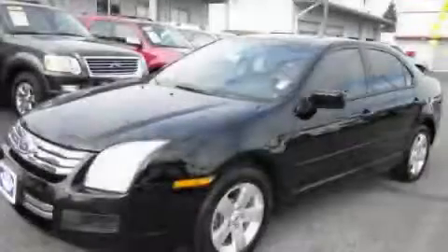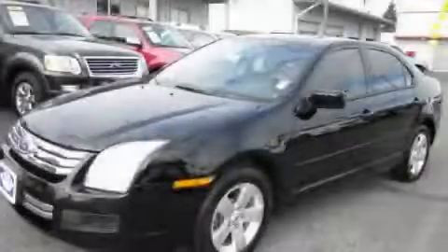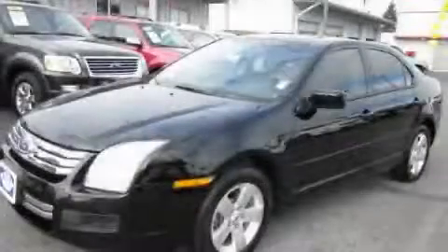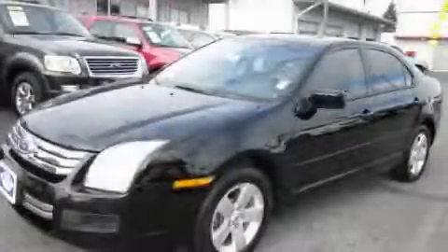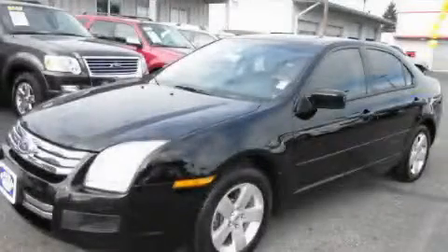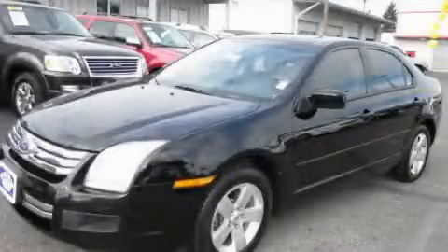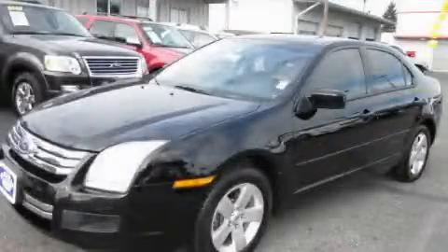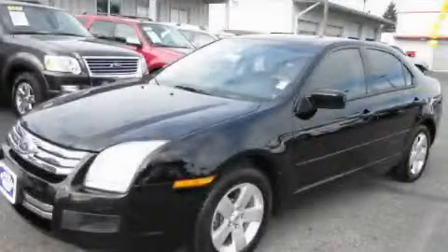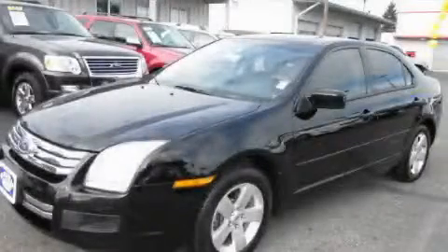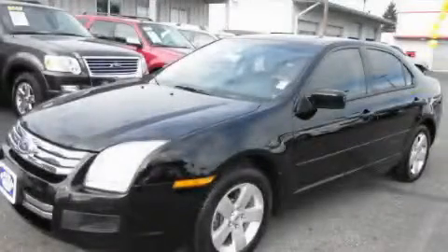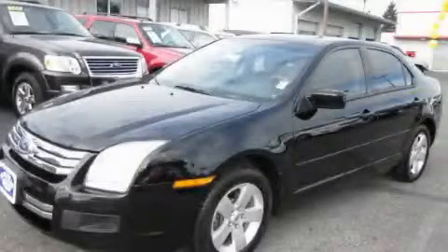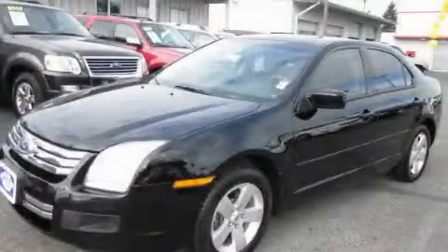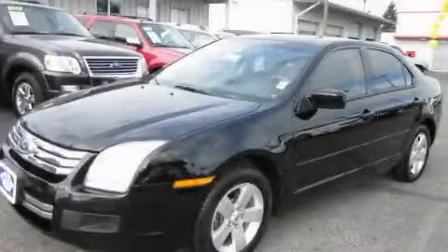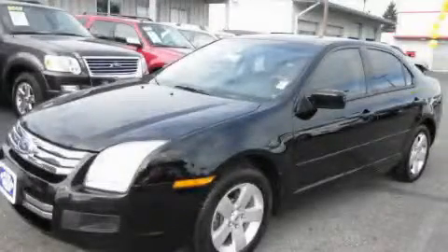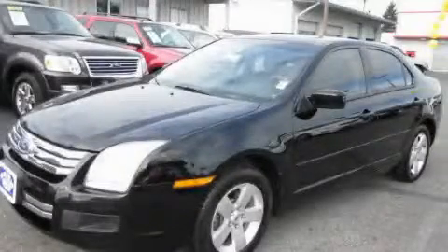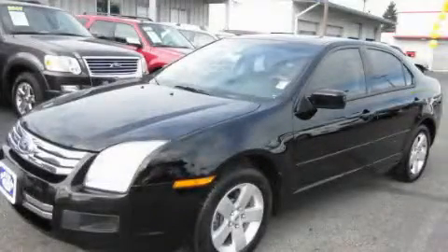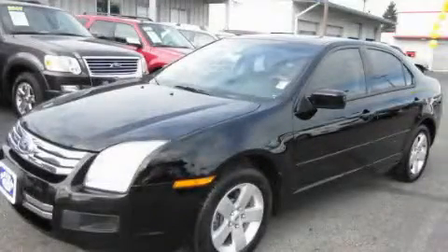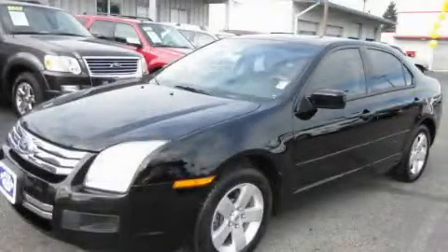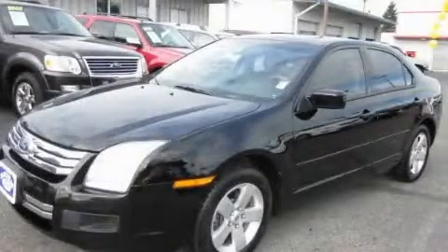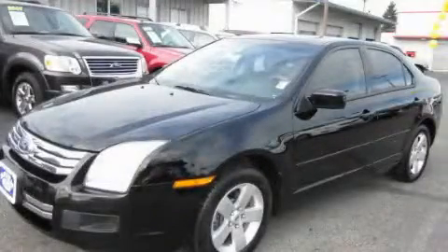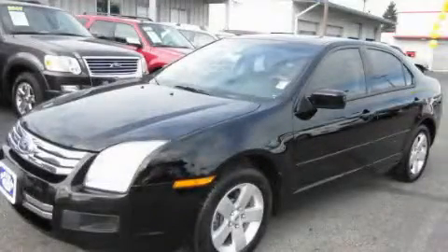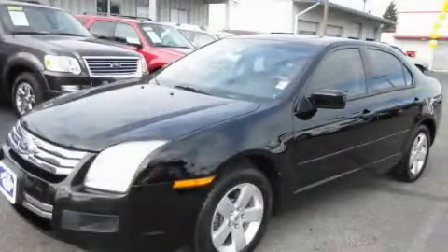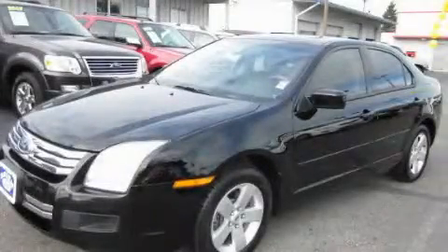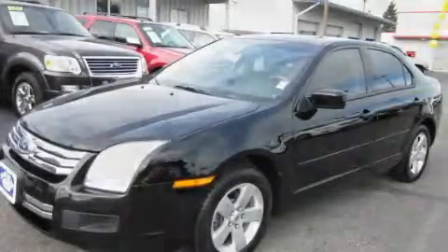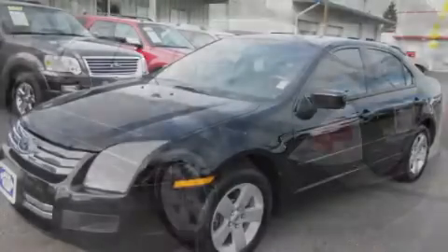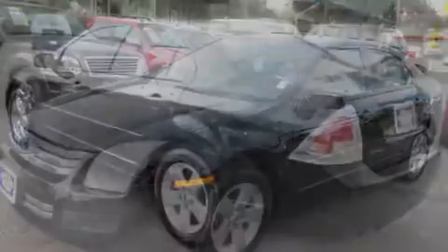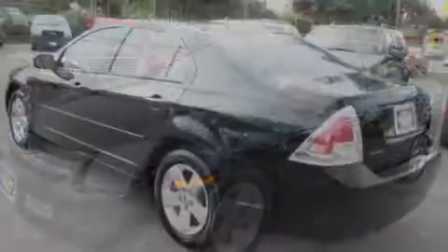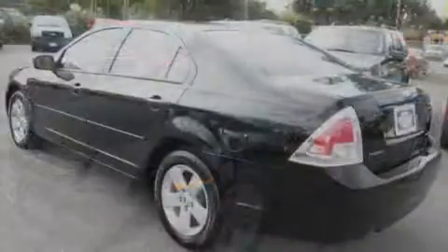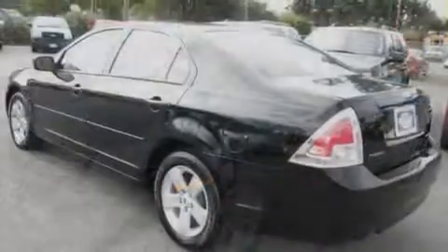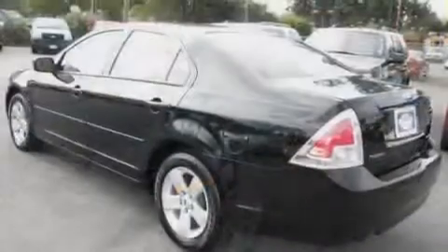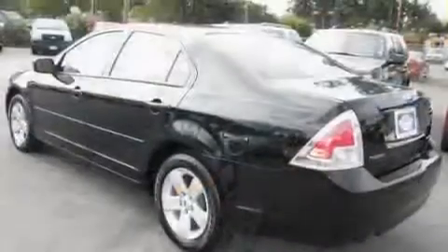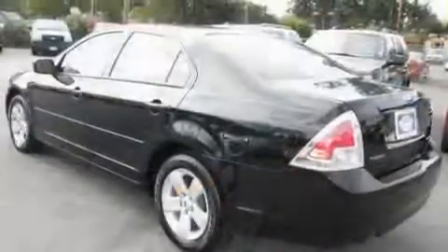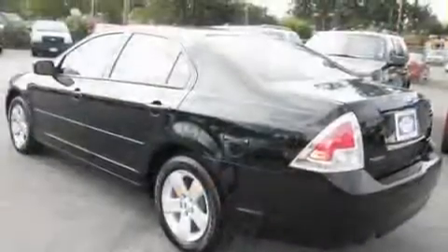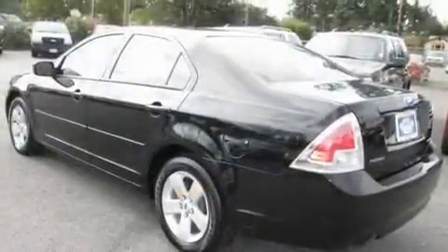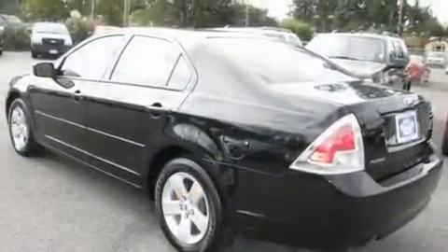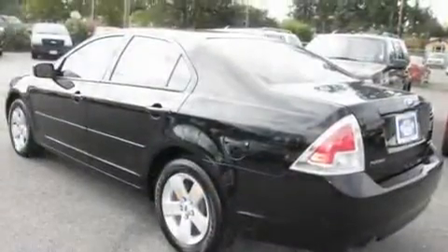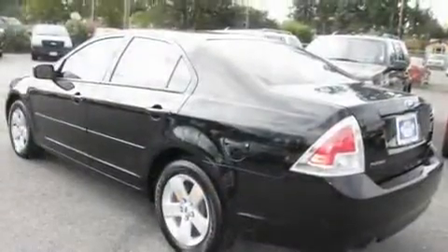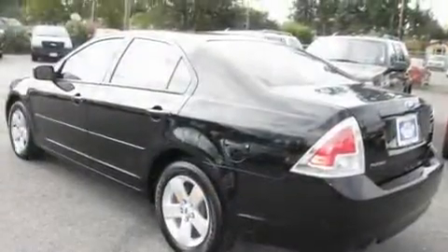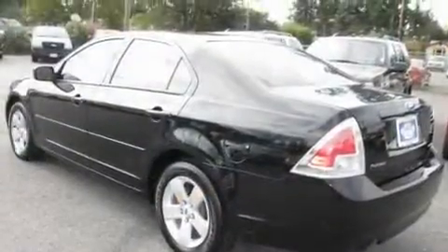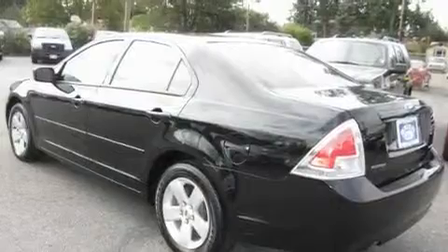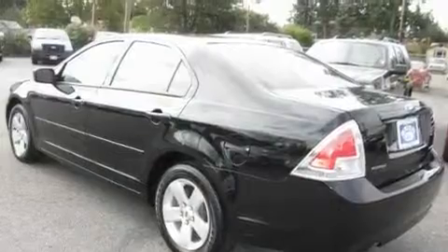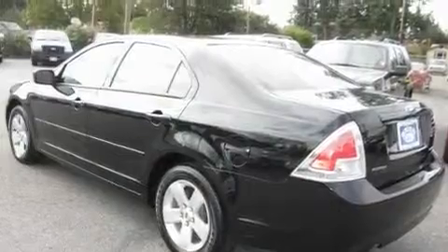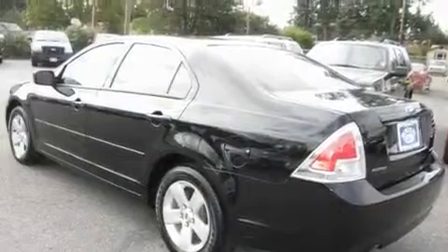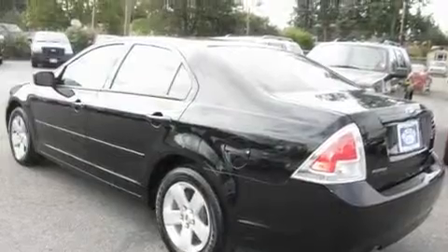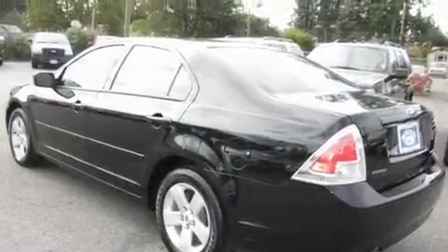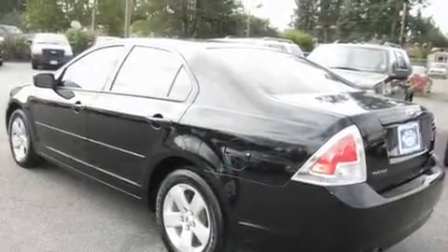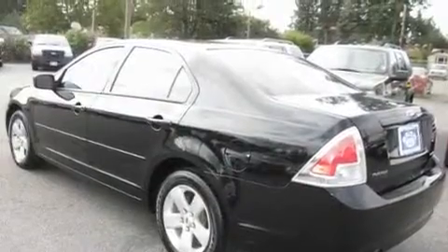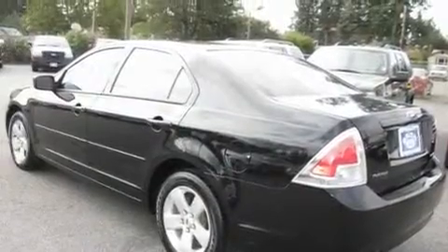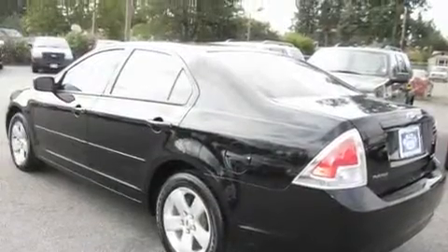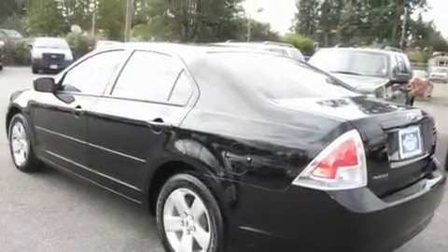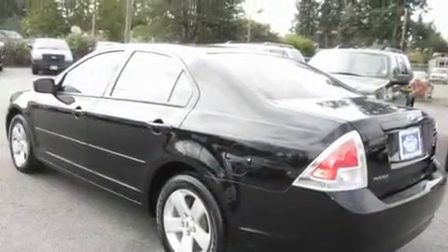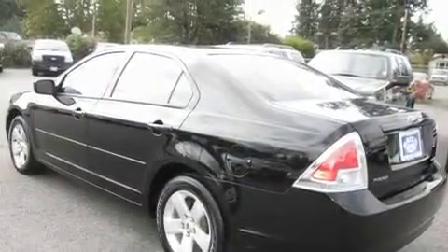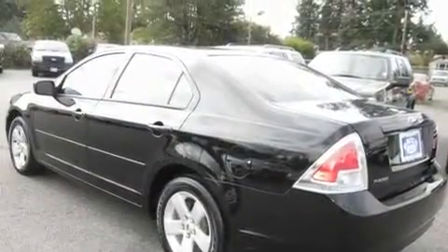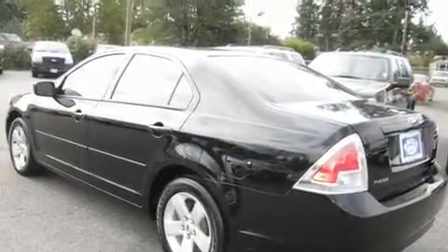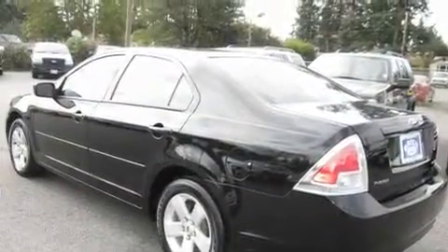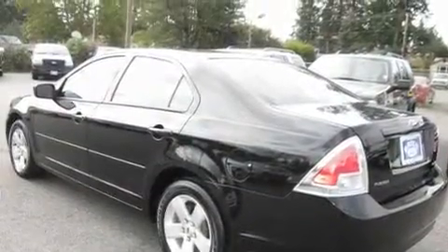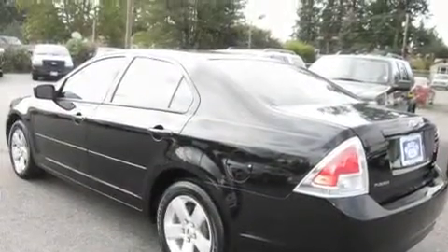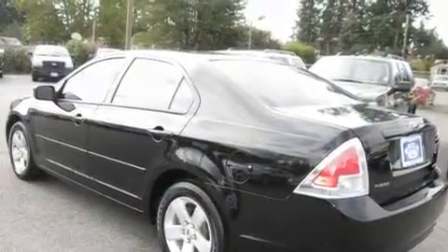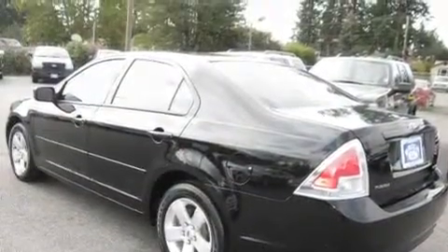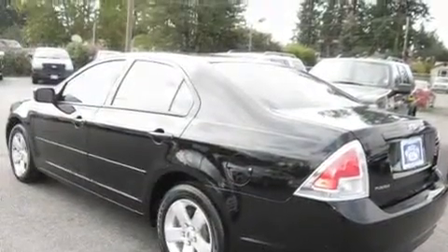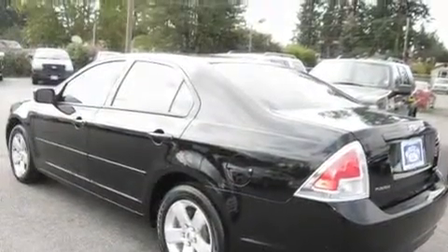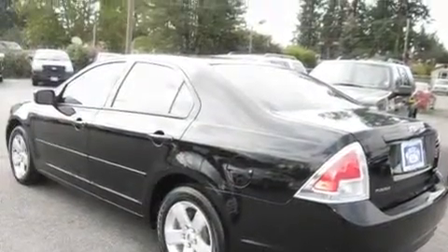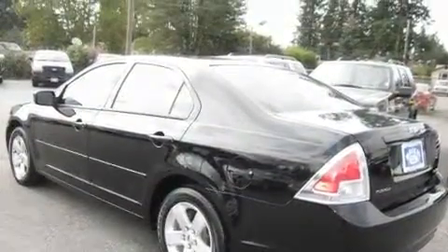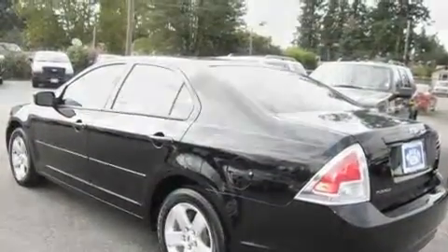This is a 2006 Ford Fusion. It has a 3.0-liter six-cylinder engine and an automatic transmission.